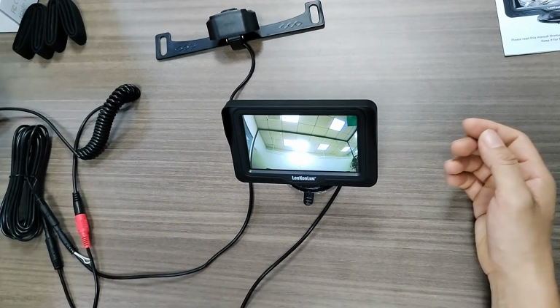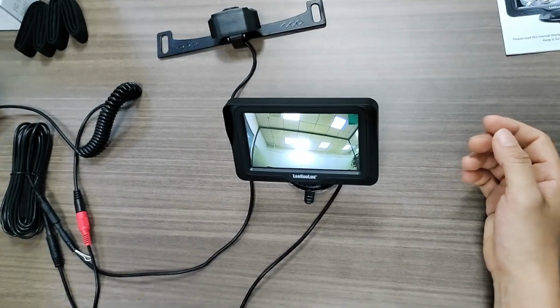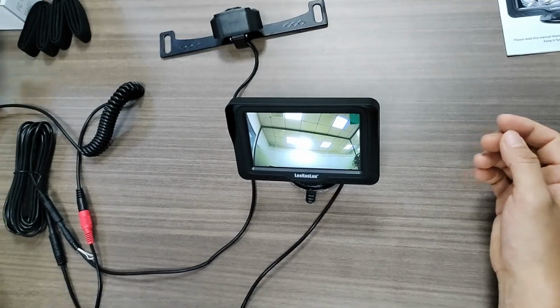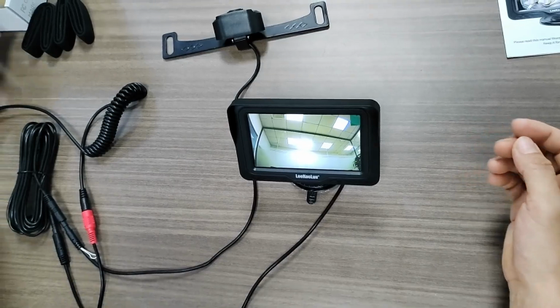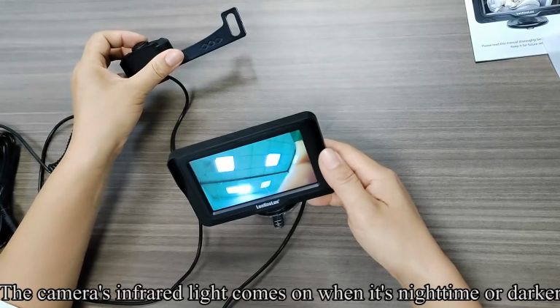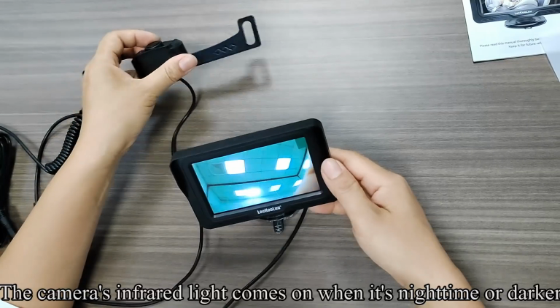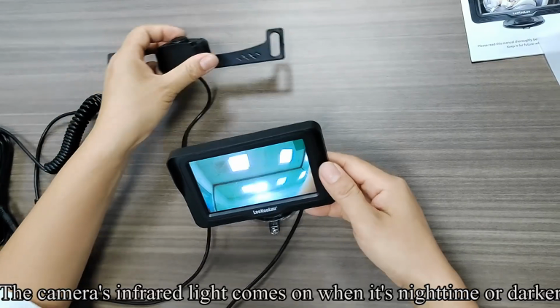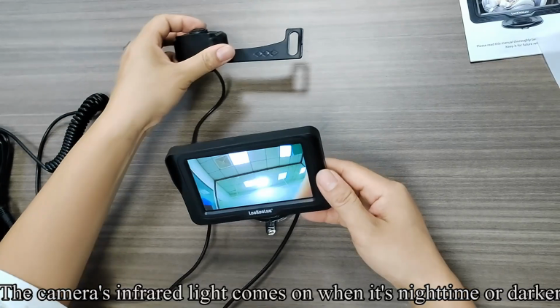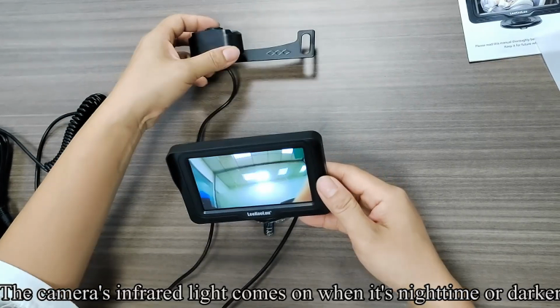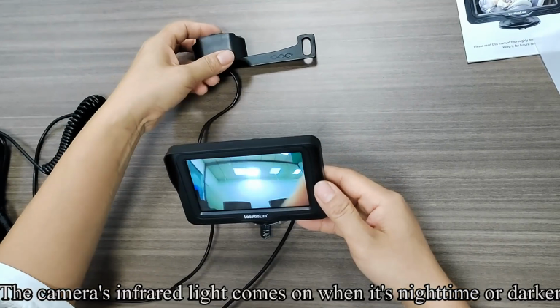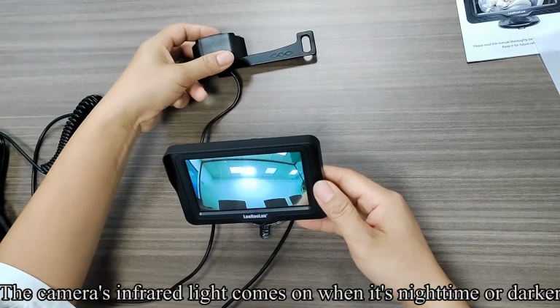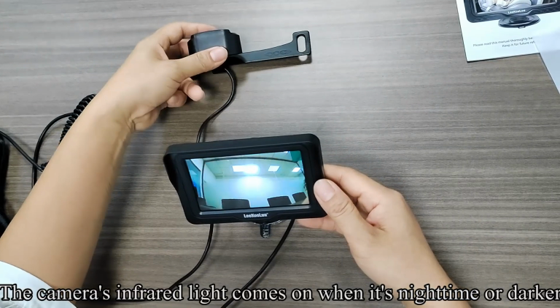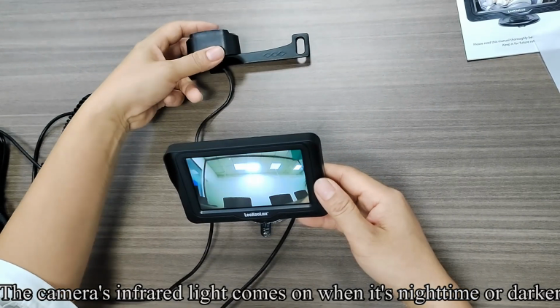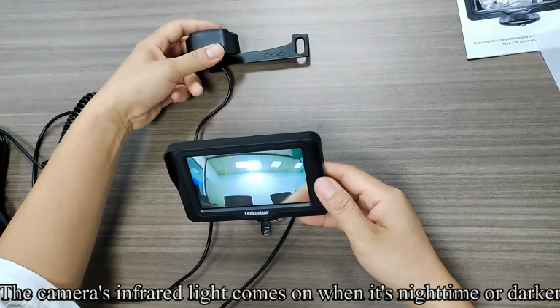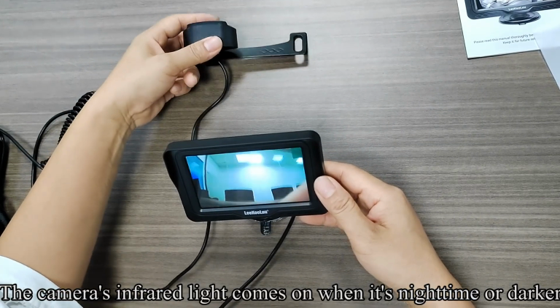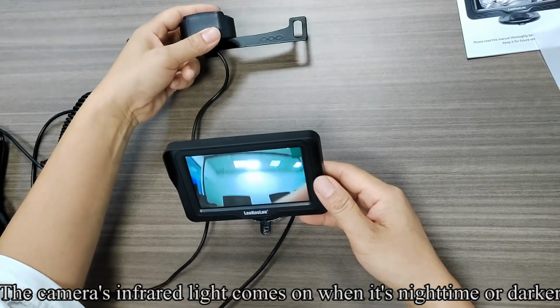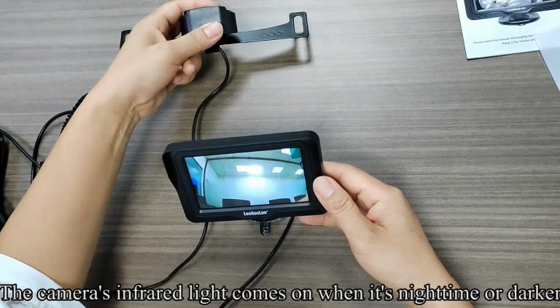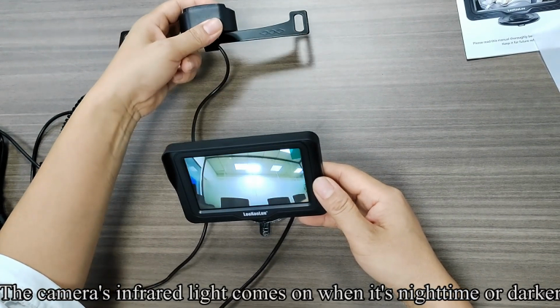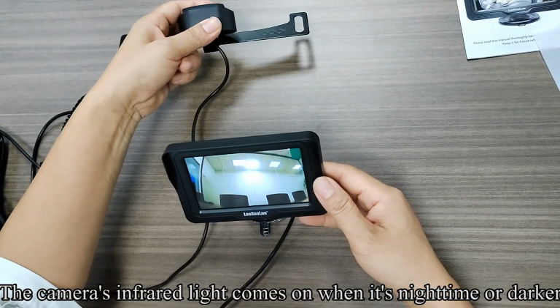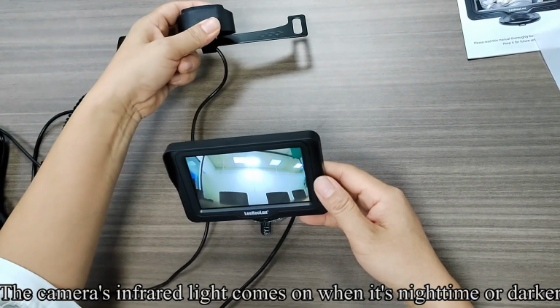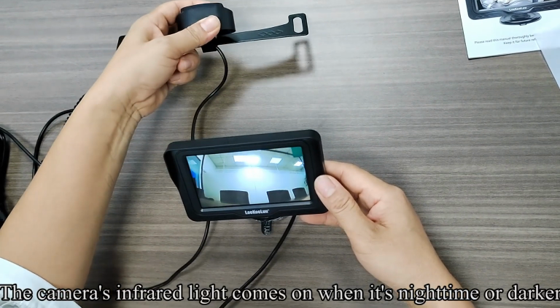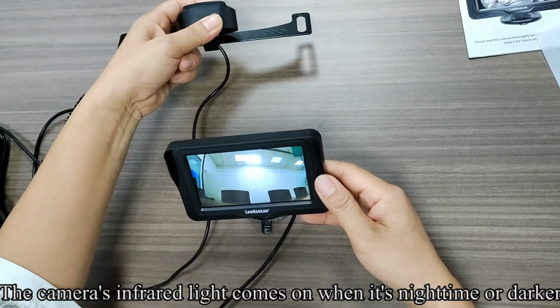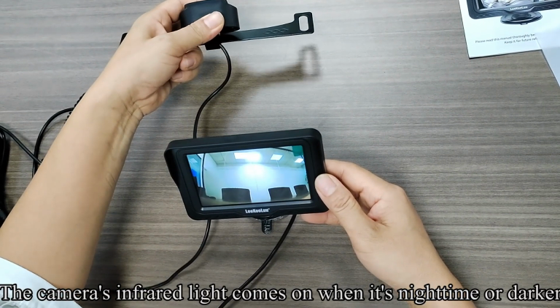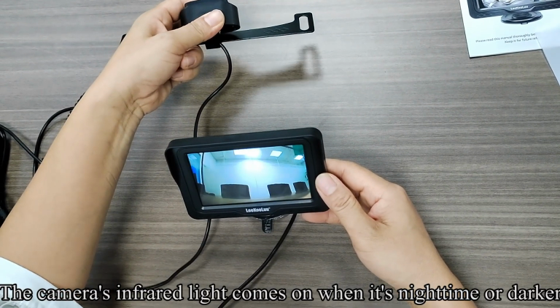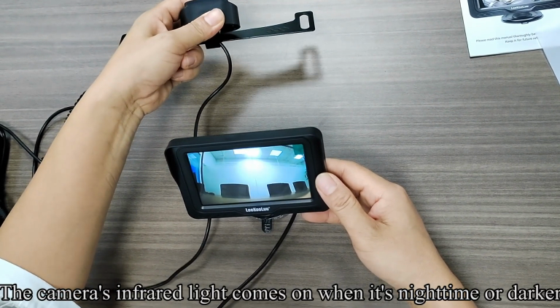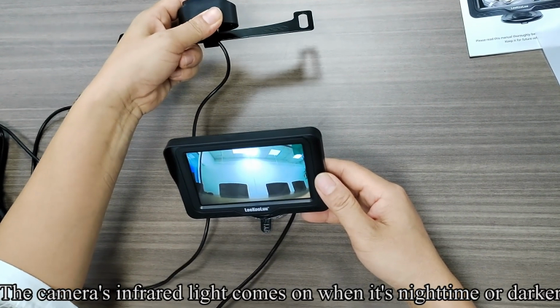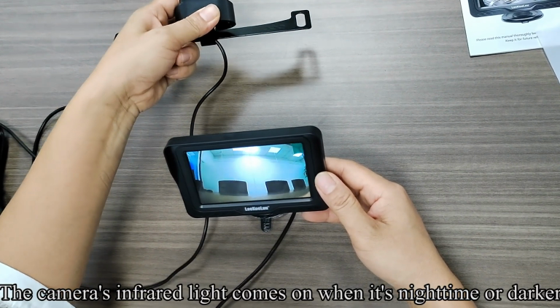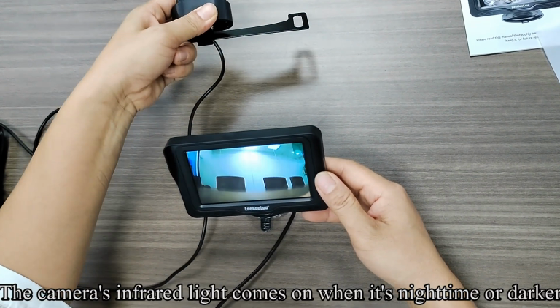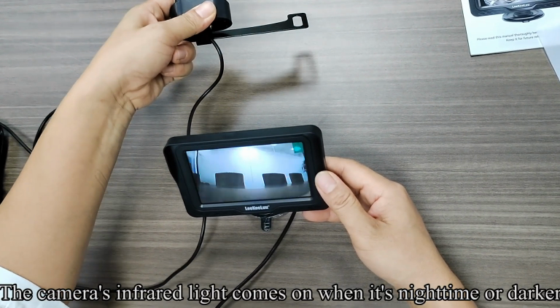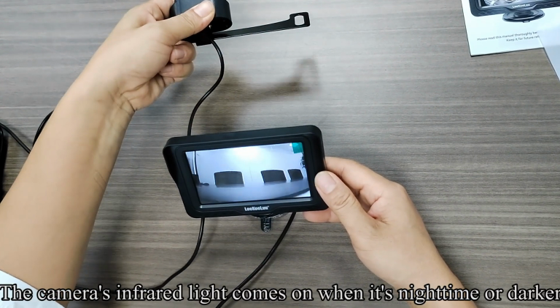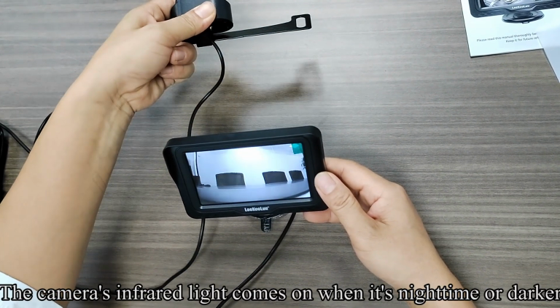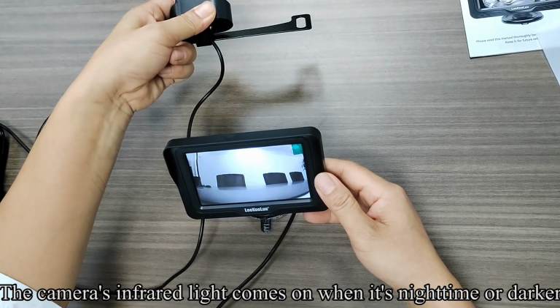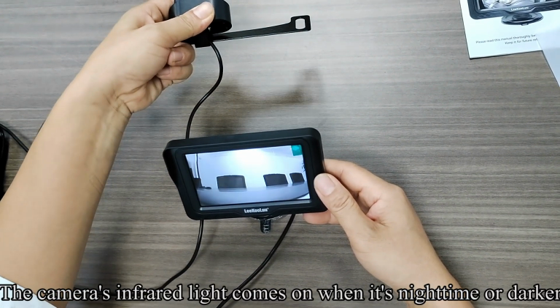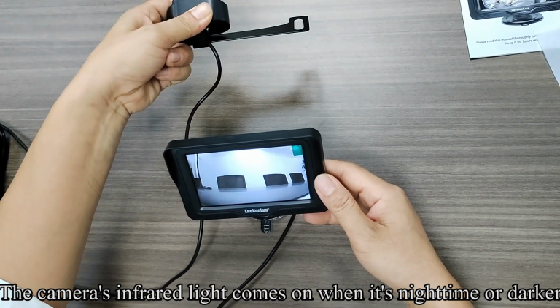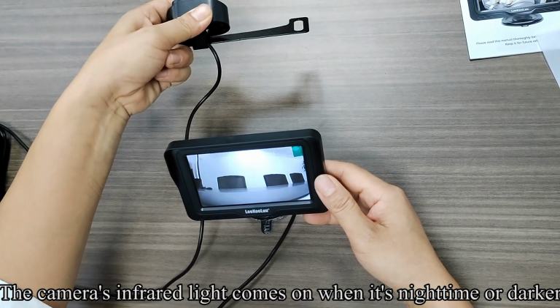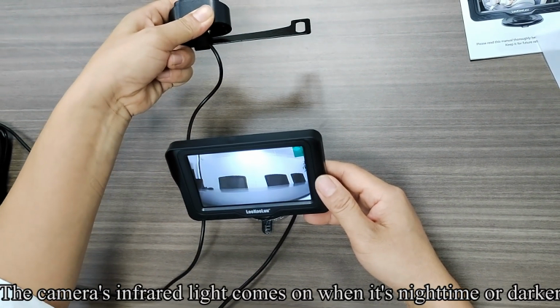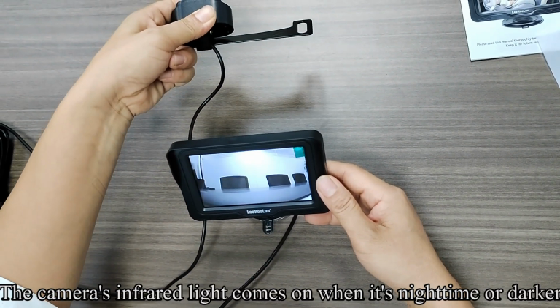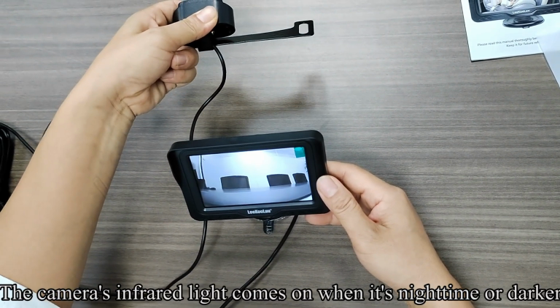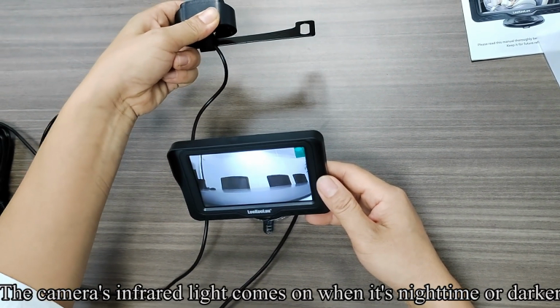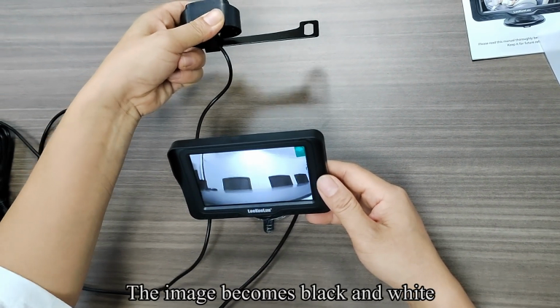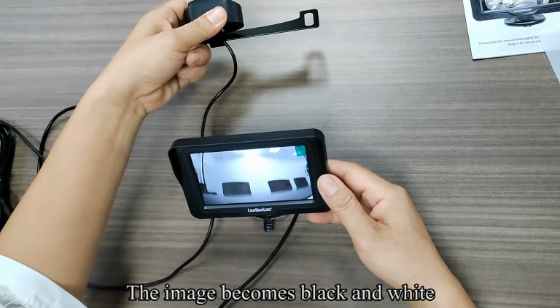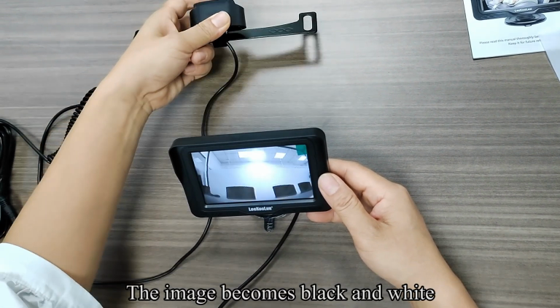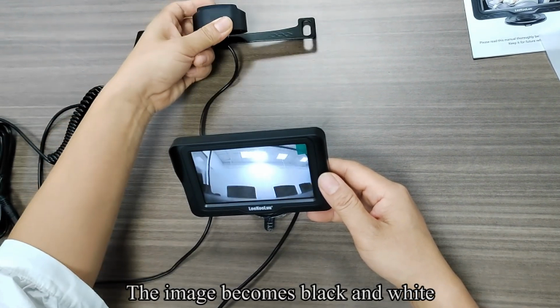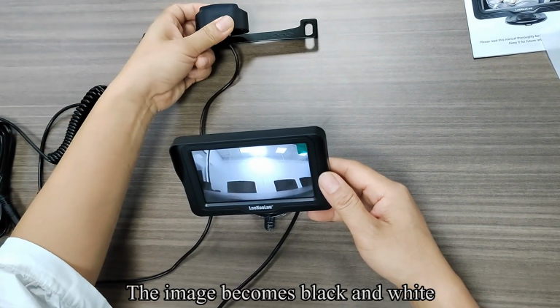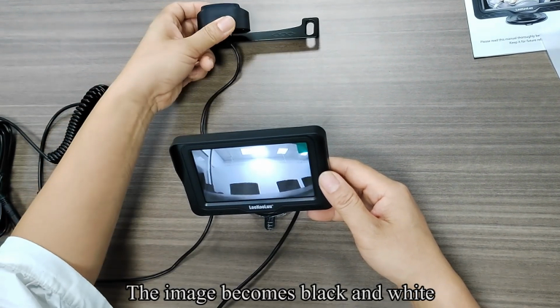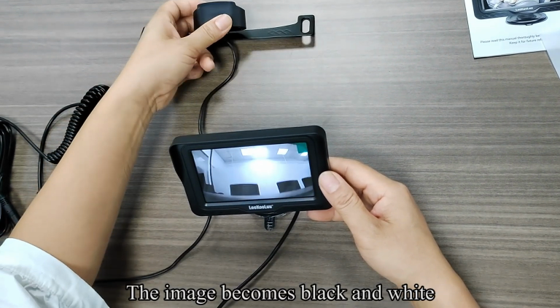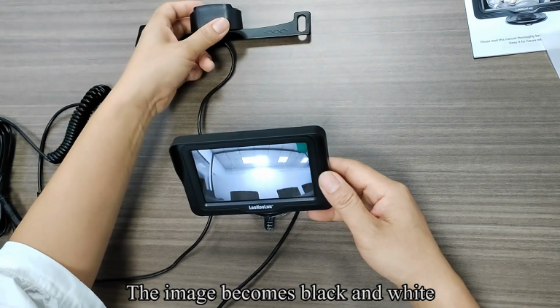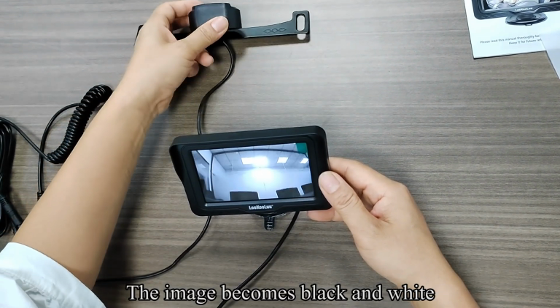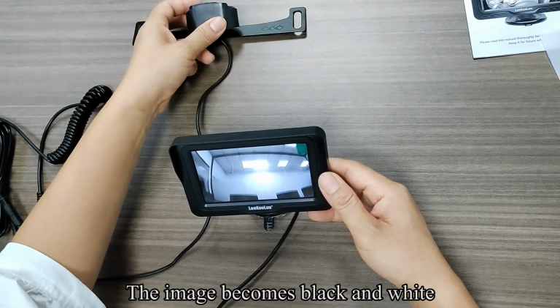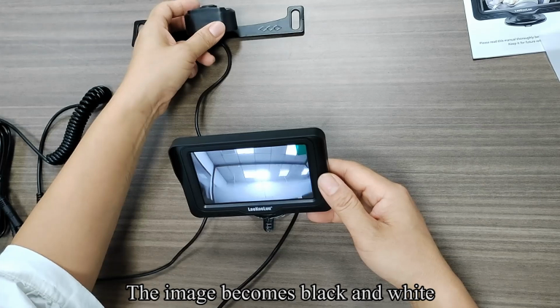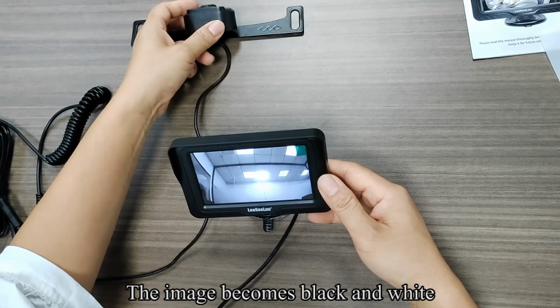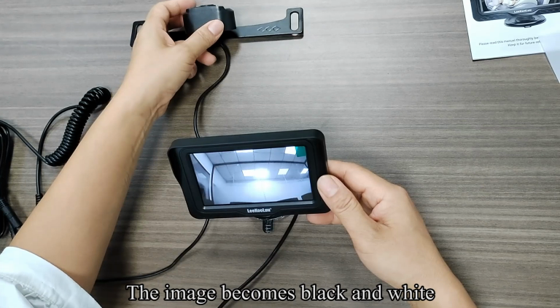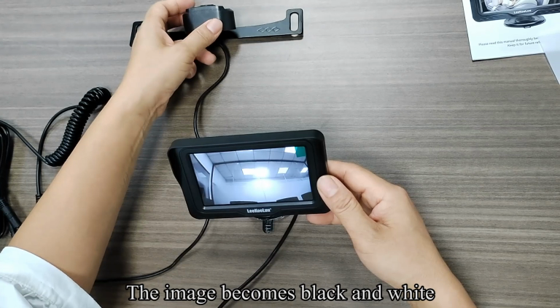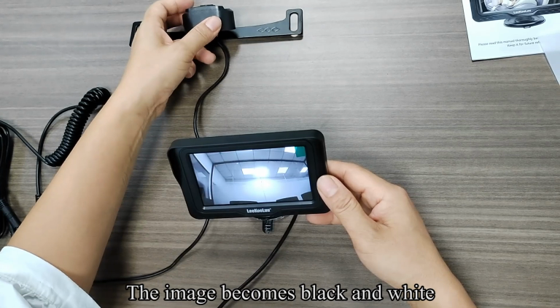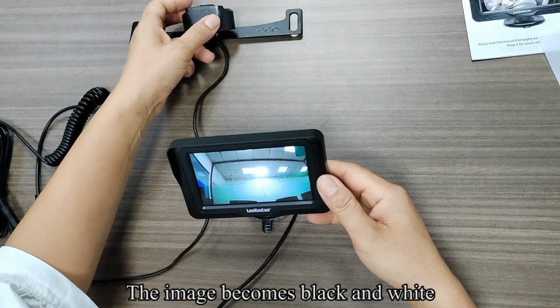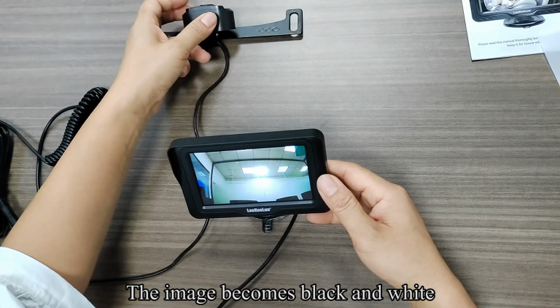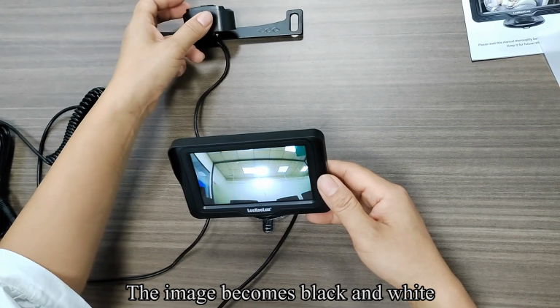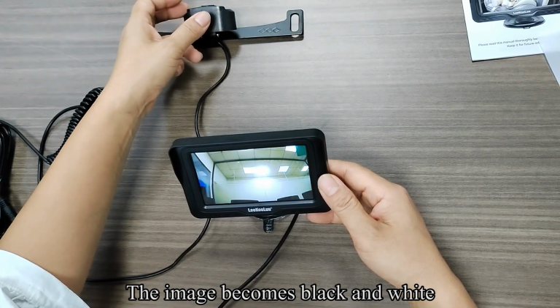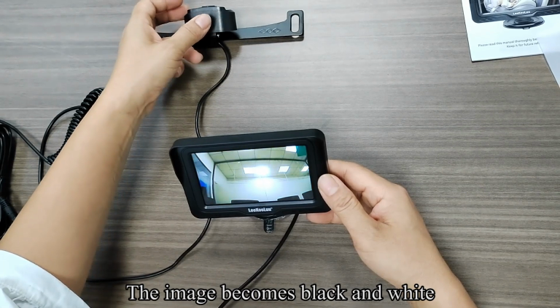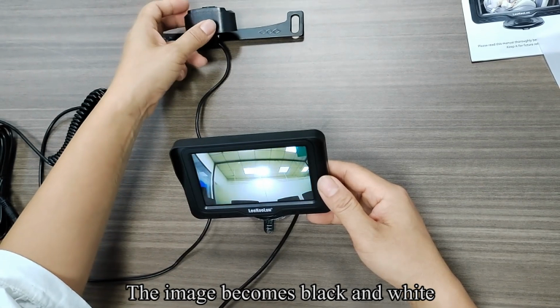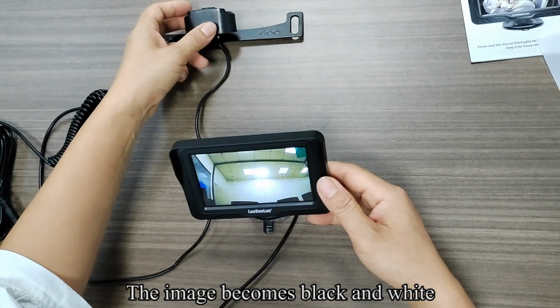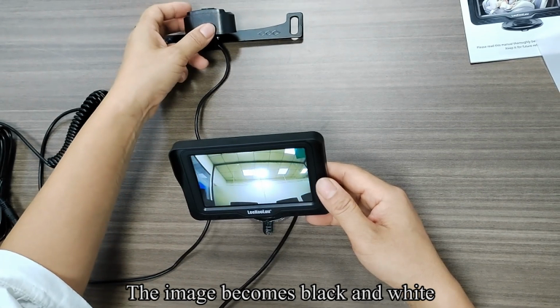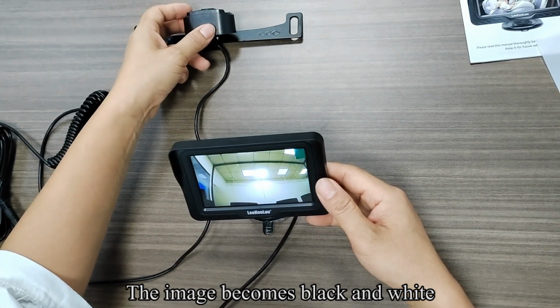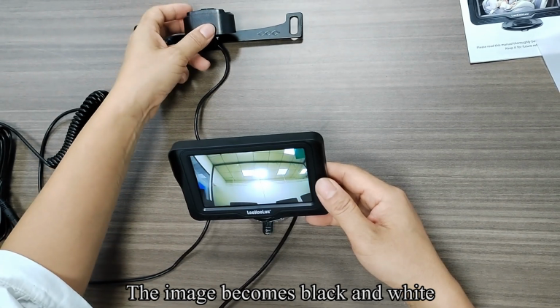The camera's infrared light comes on when it is night time or darker, and the image becomes black and white.